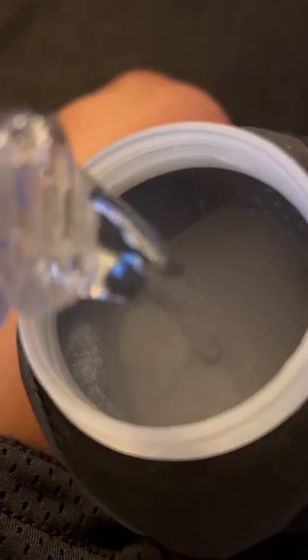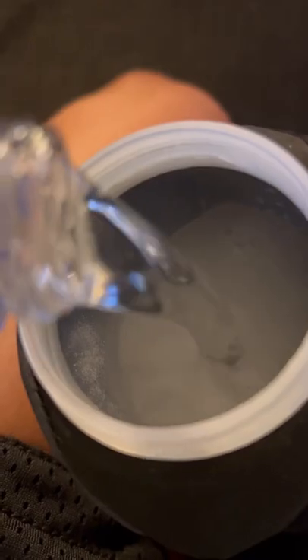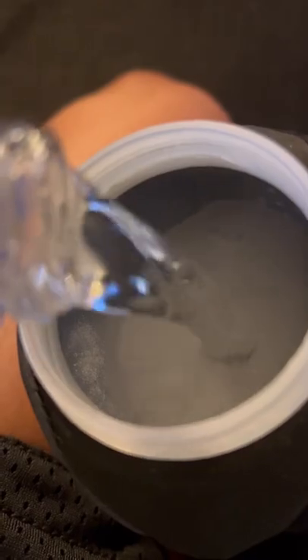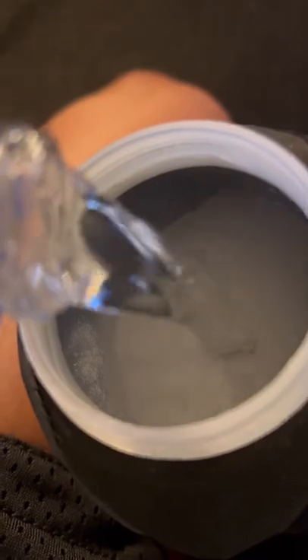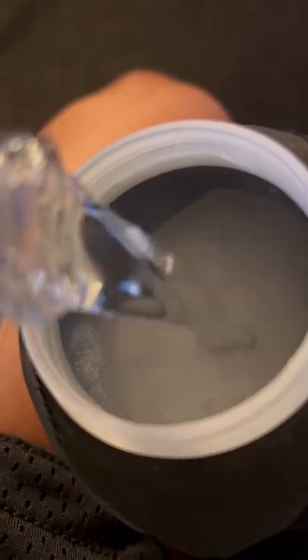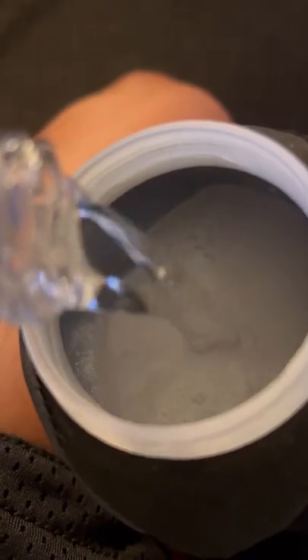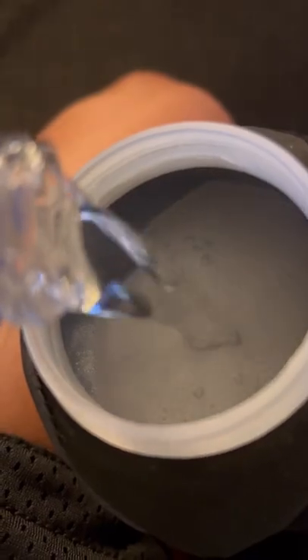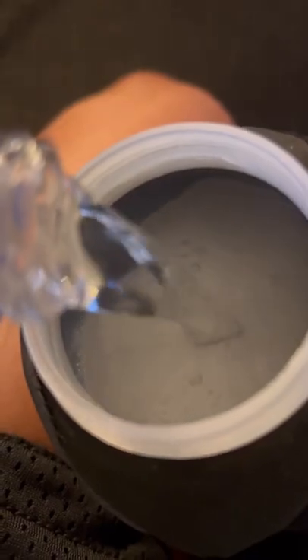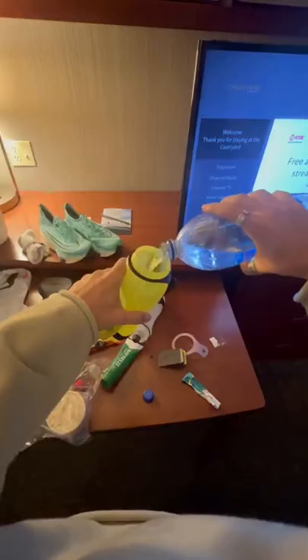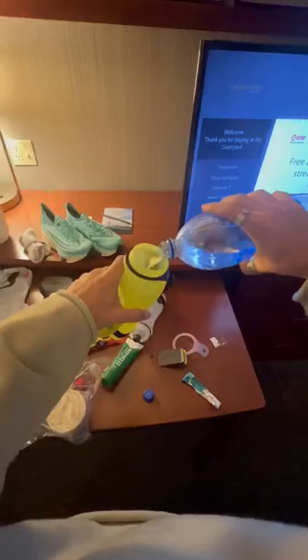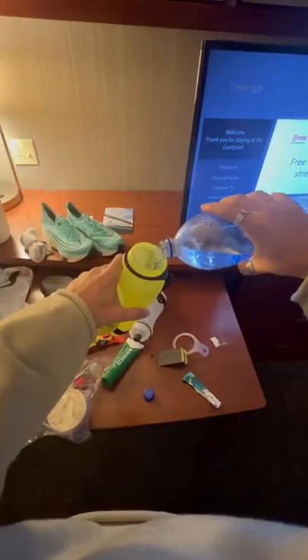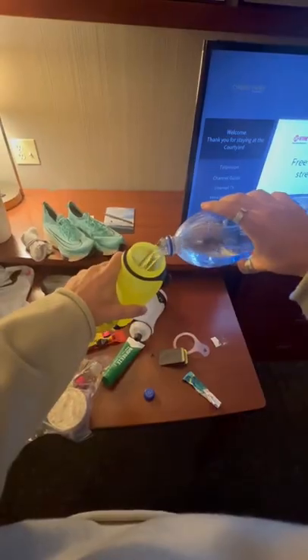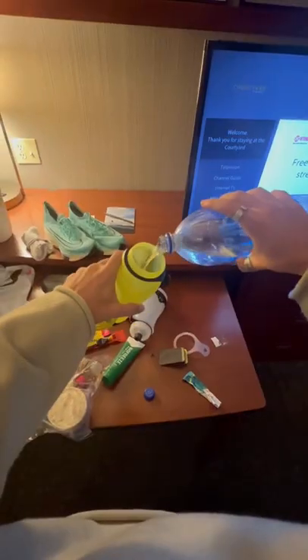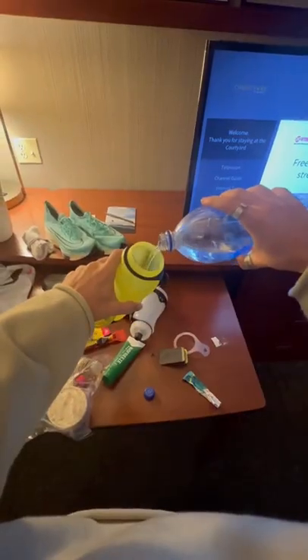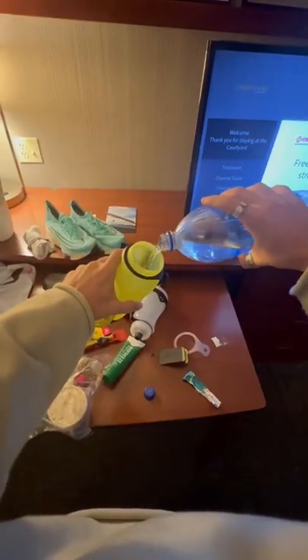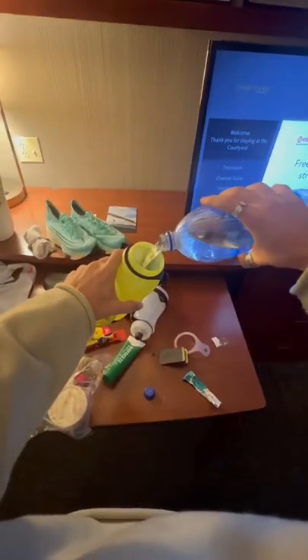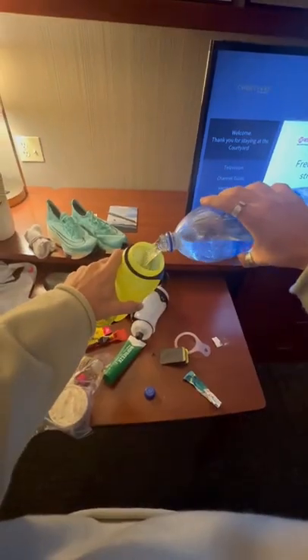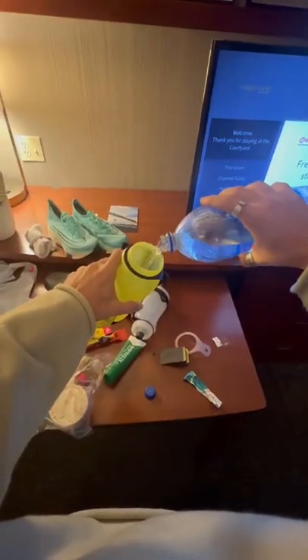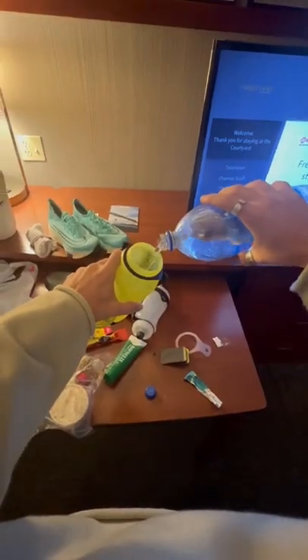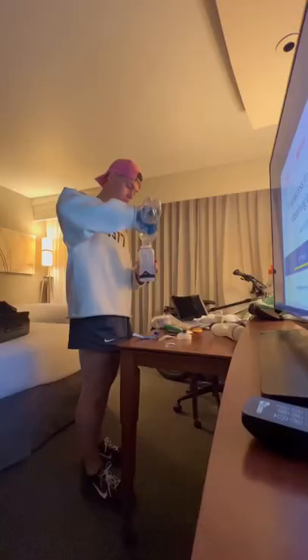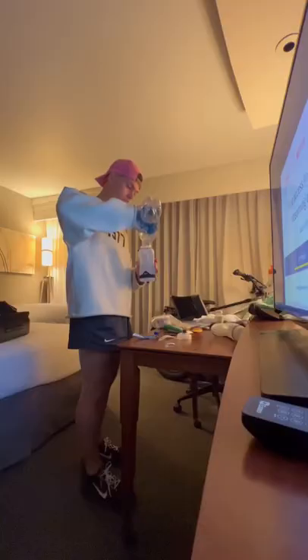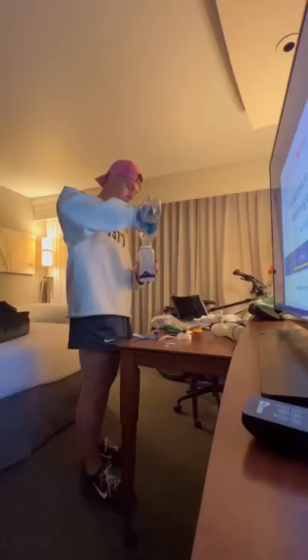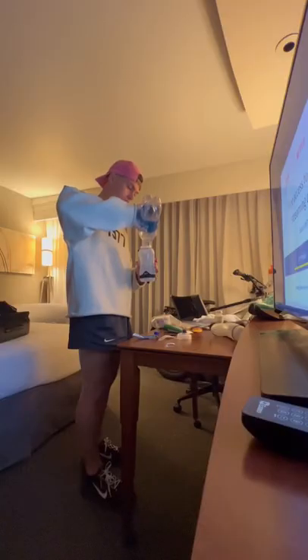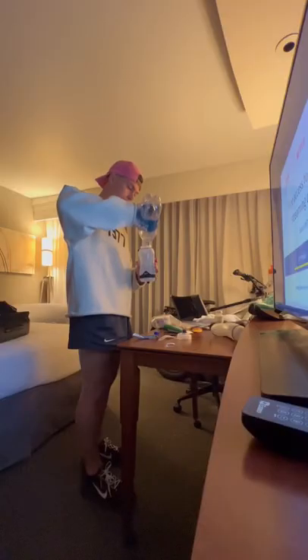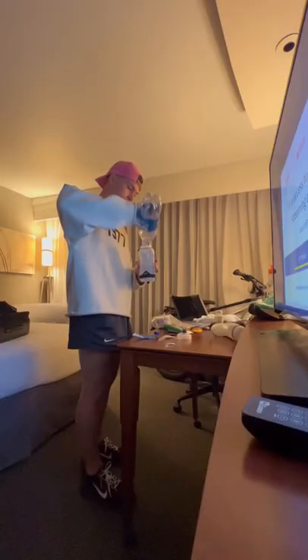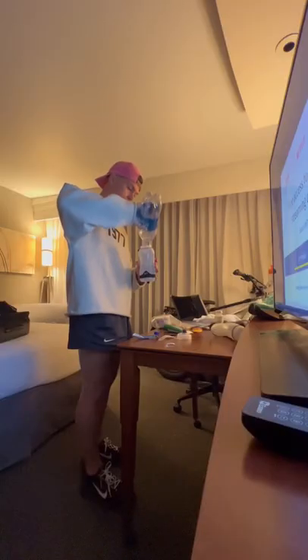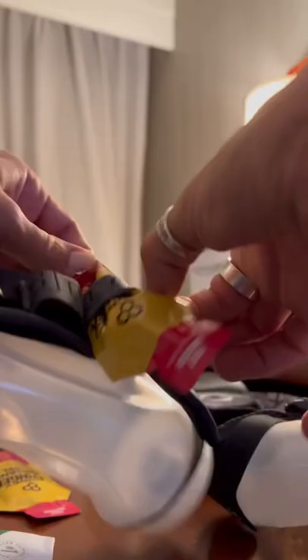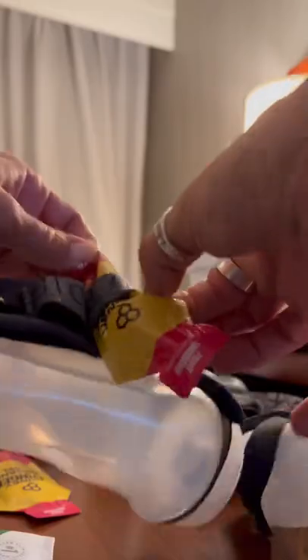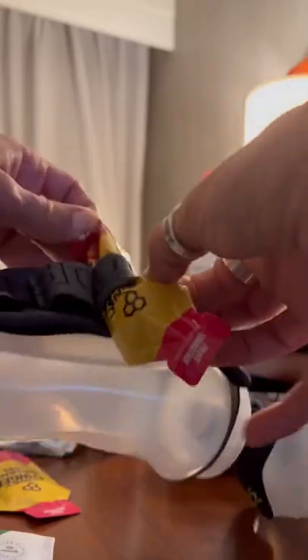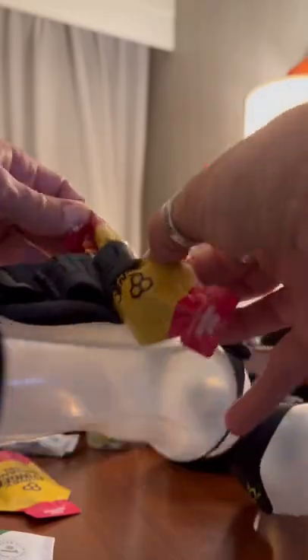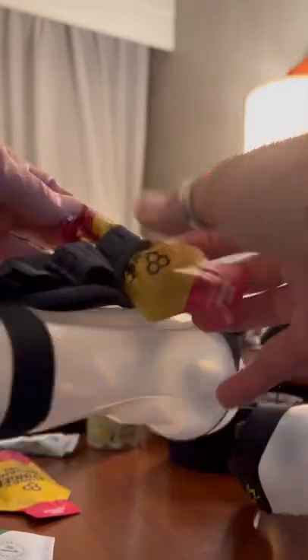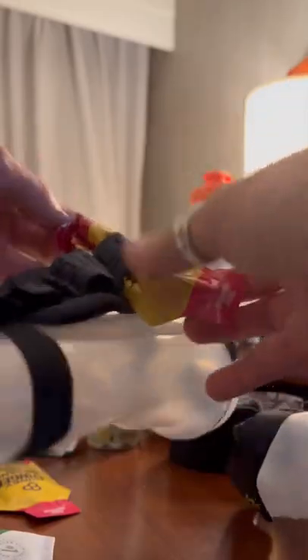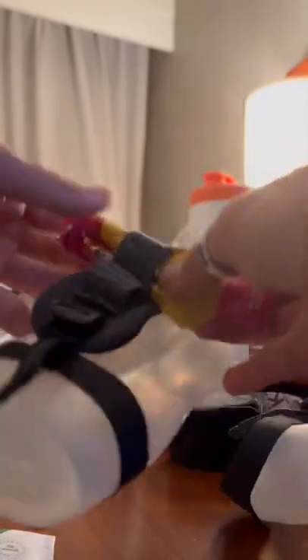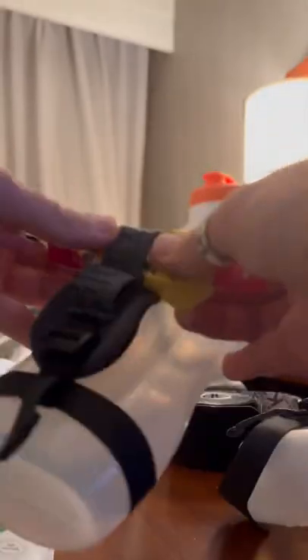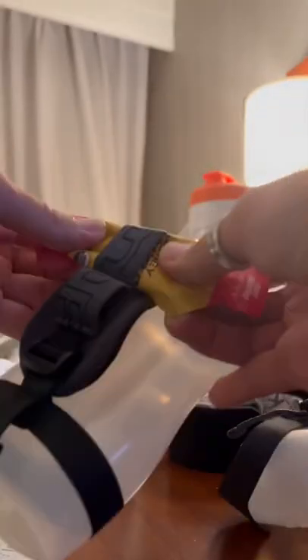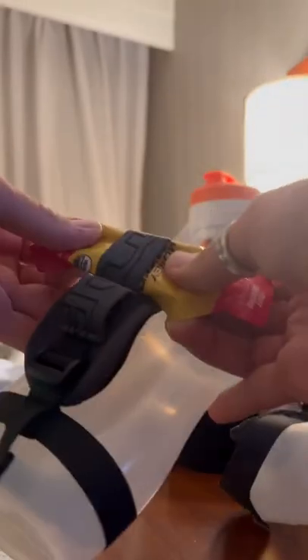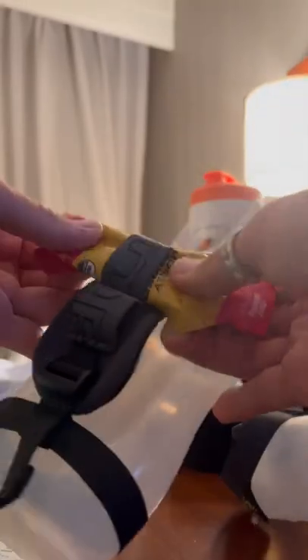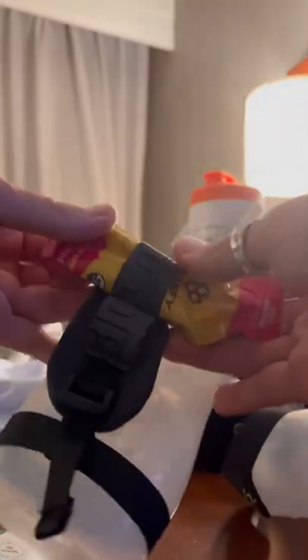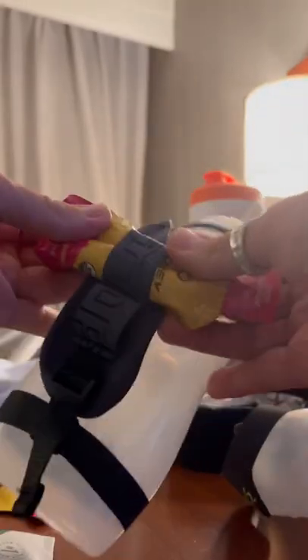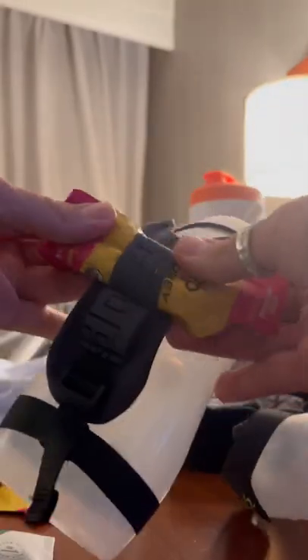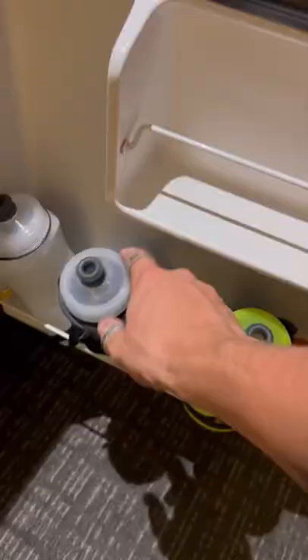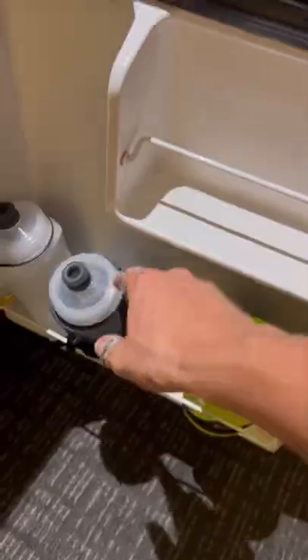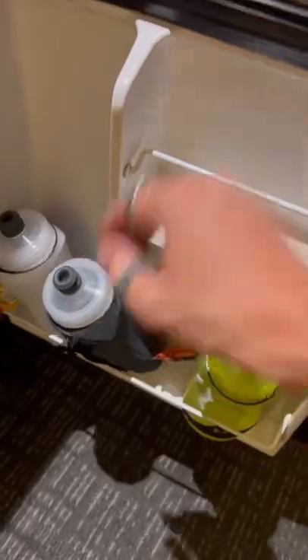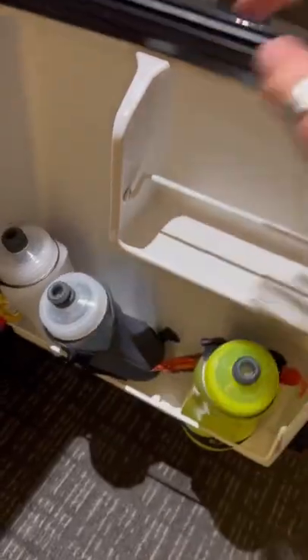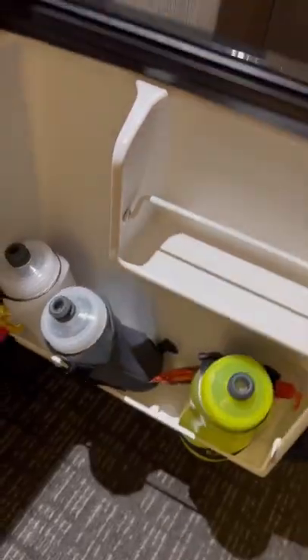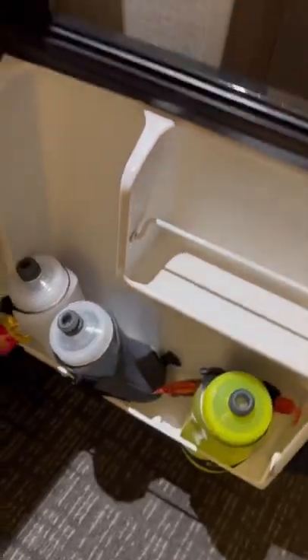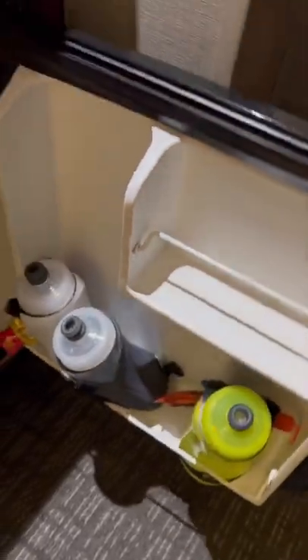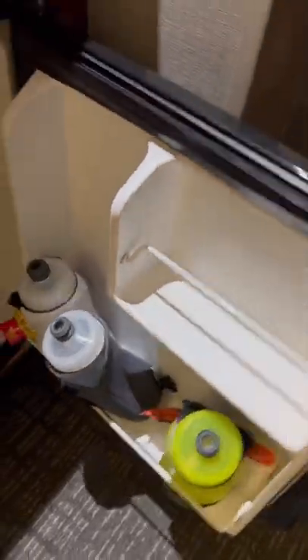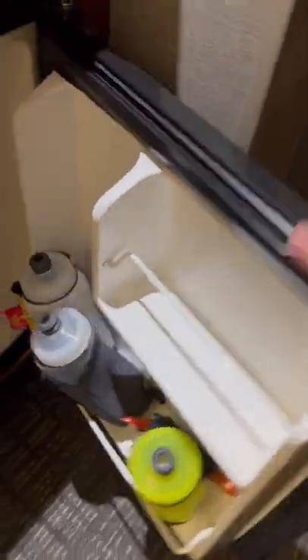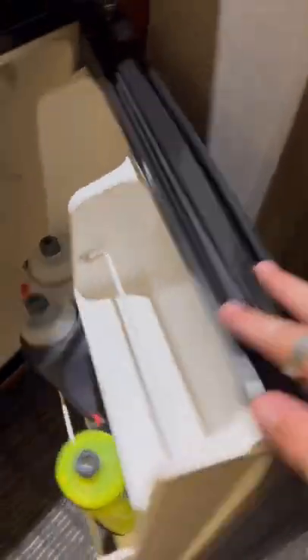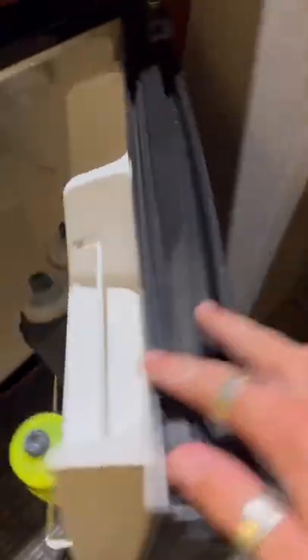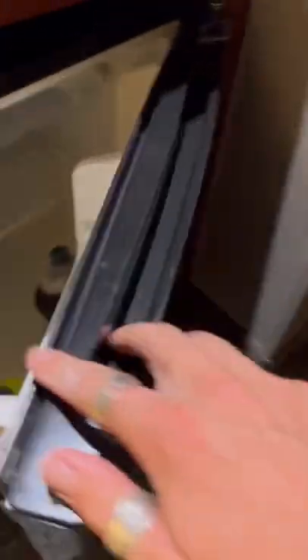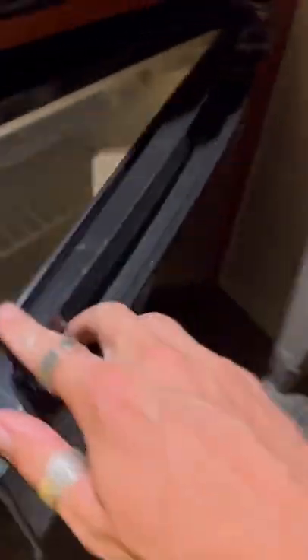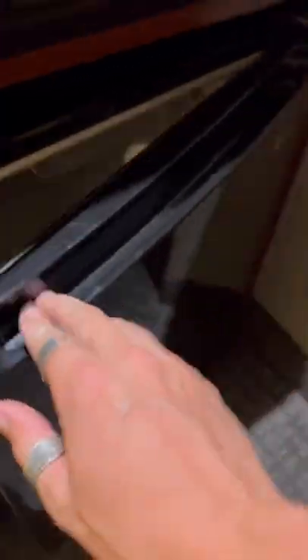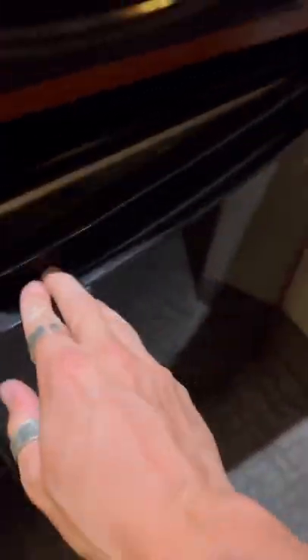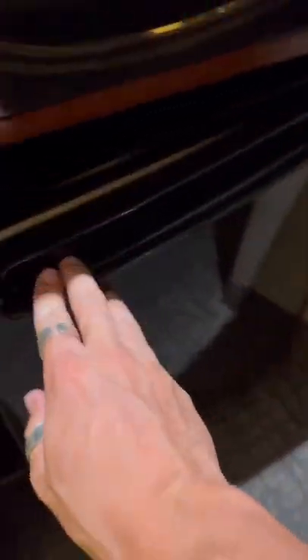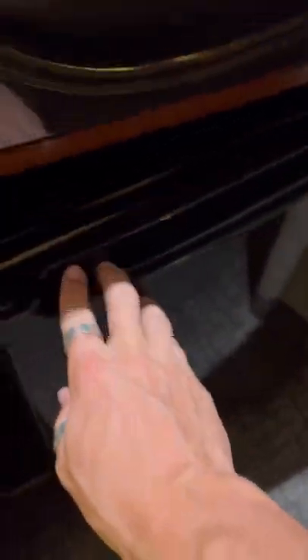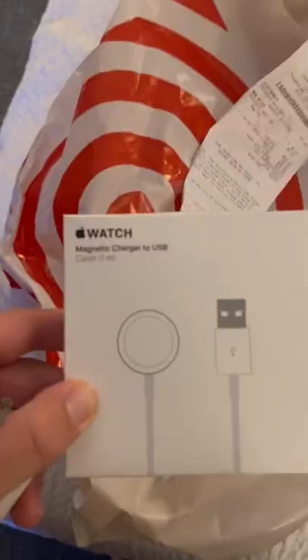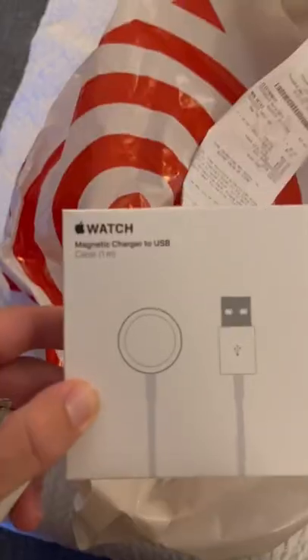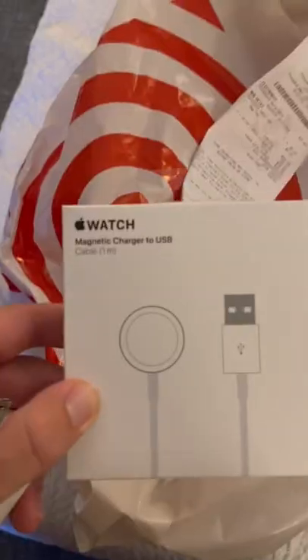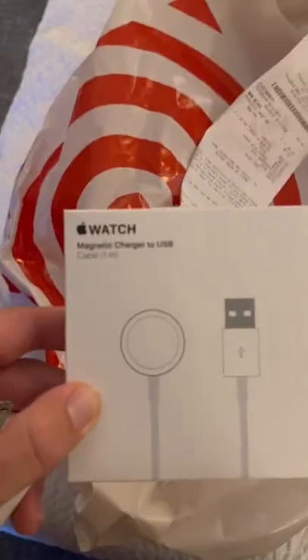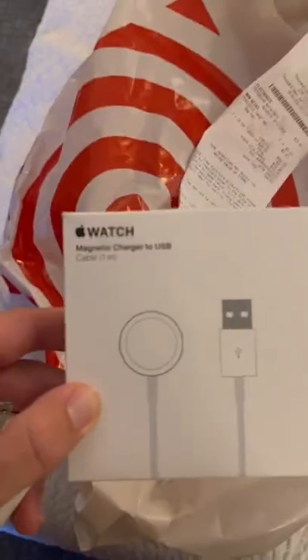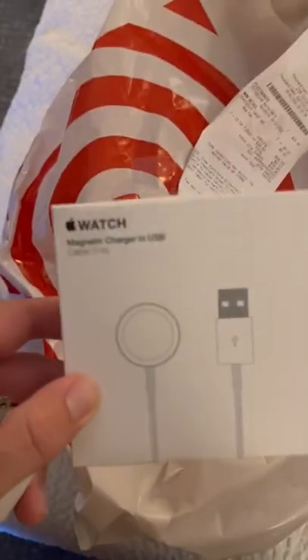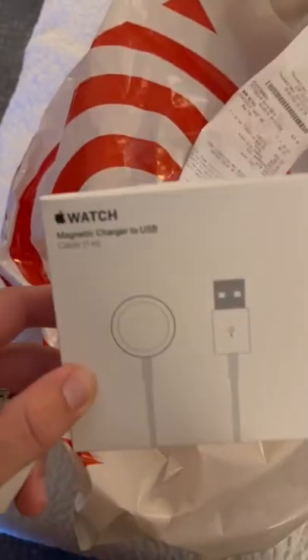Next thing I do is fill up all my handheld water bottles, half with Liquid IV and half with water. In each one, I'm stashing an energy gel for calories and carbs.